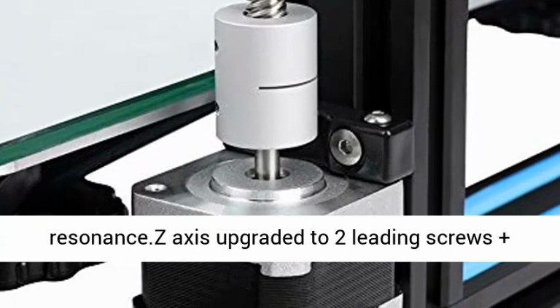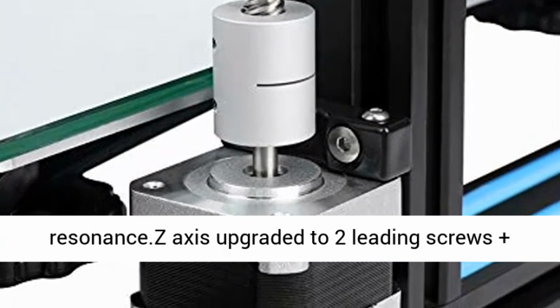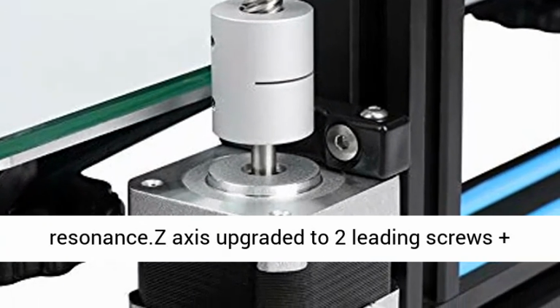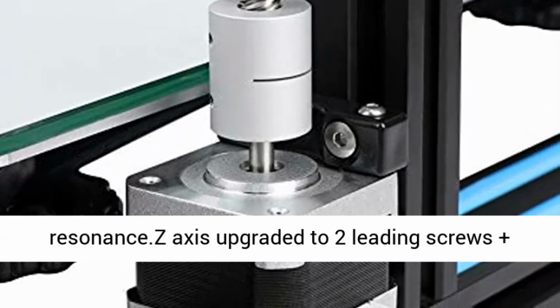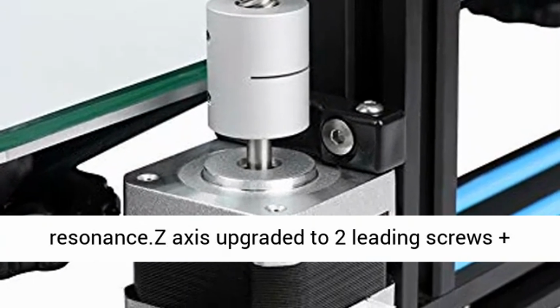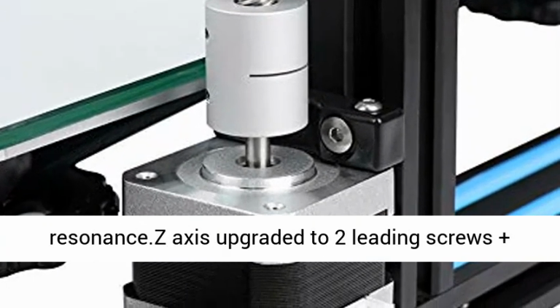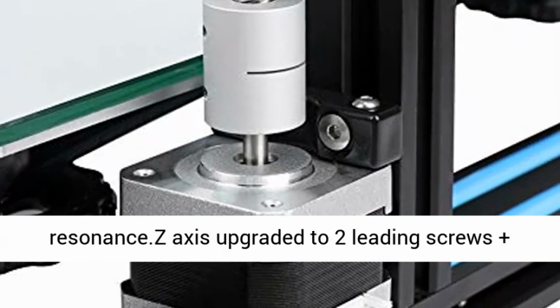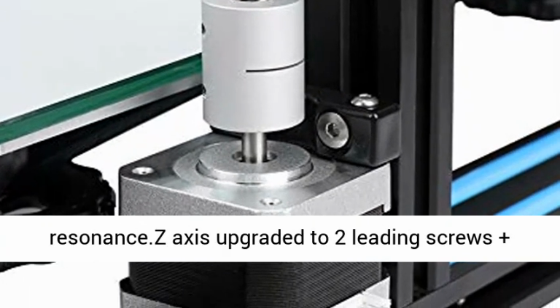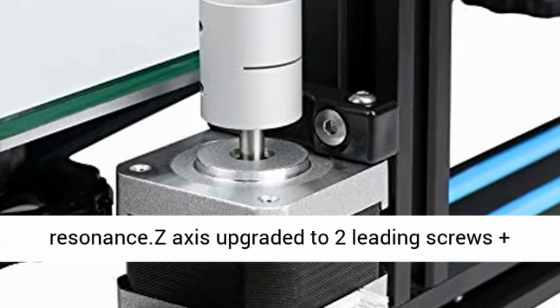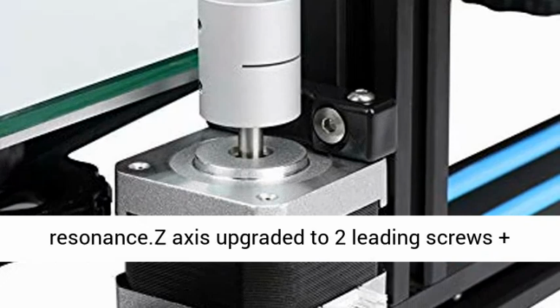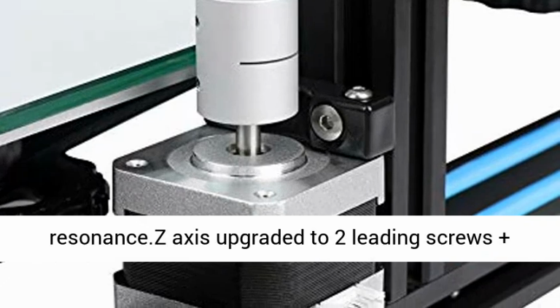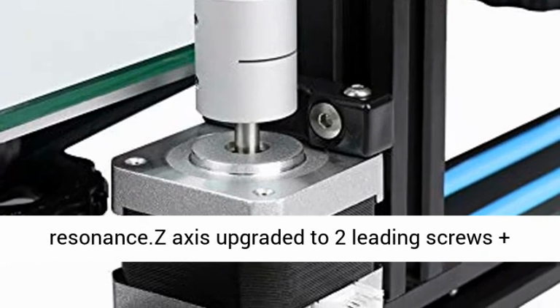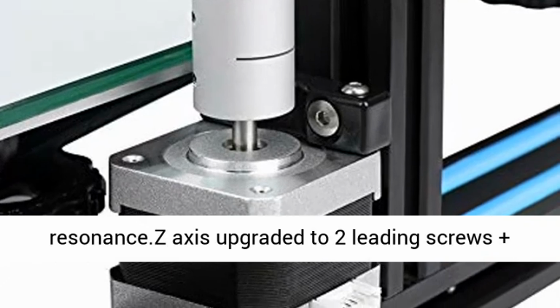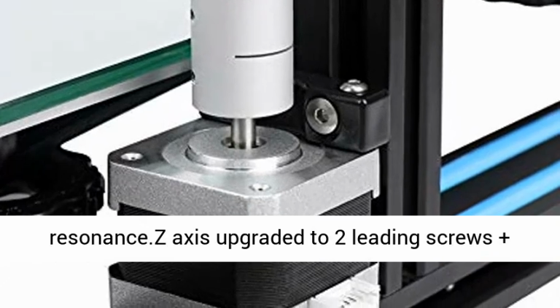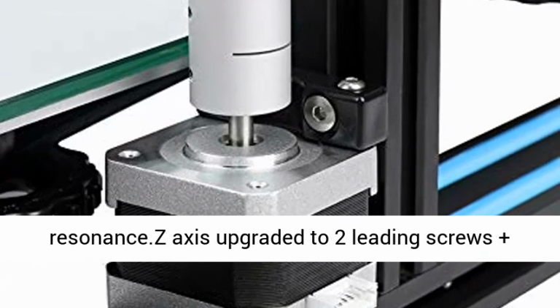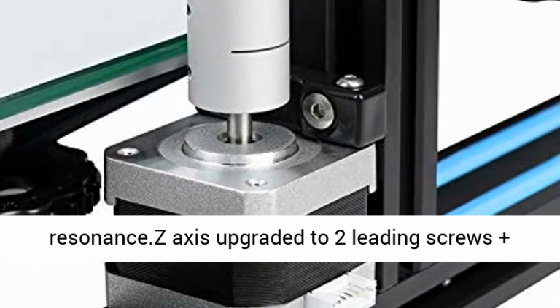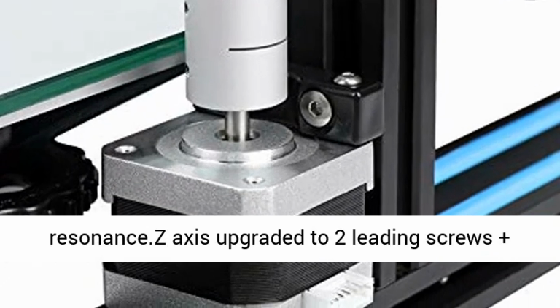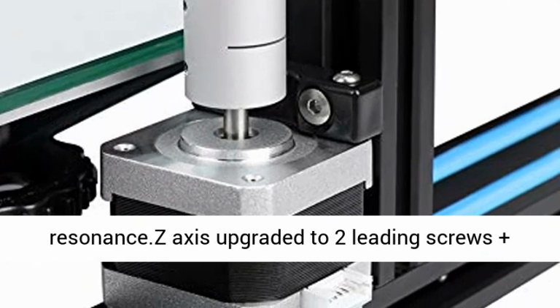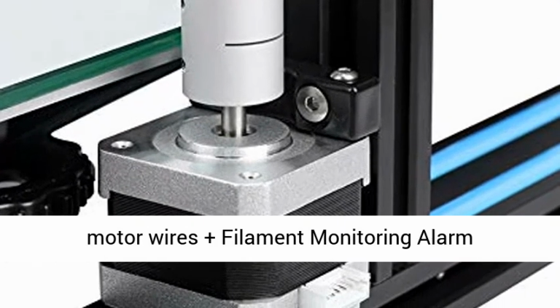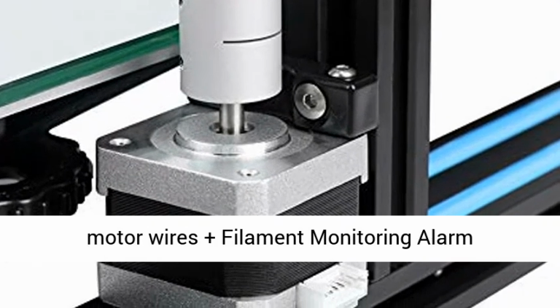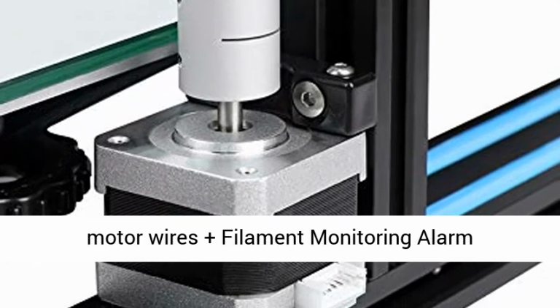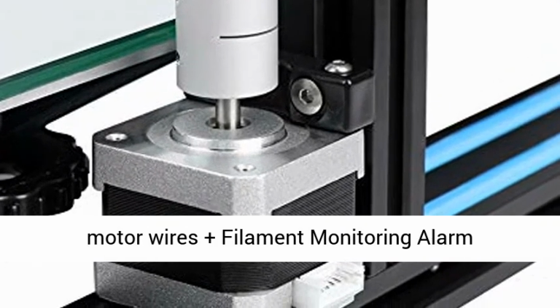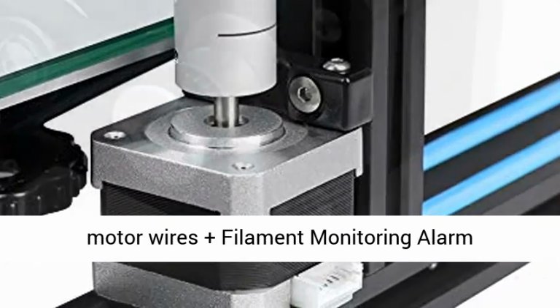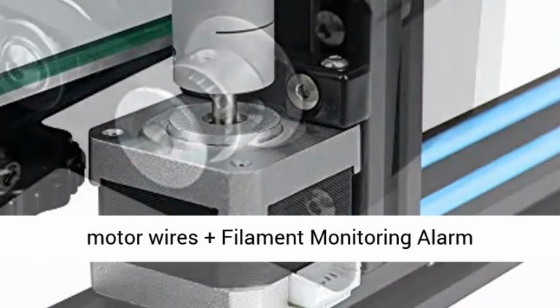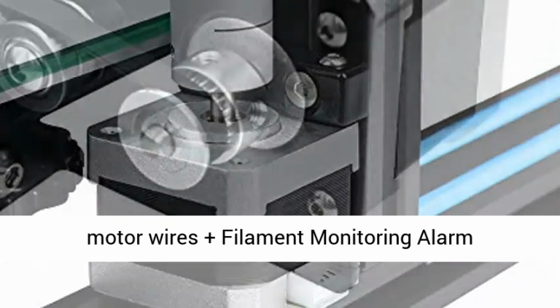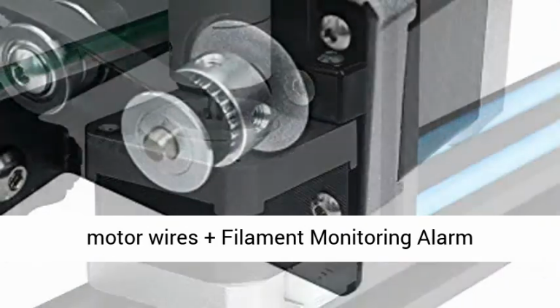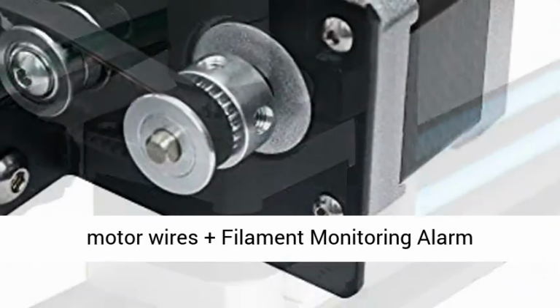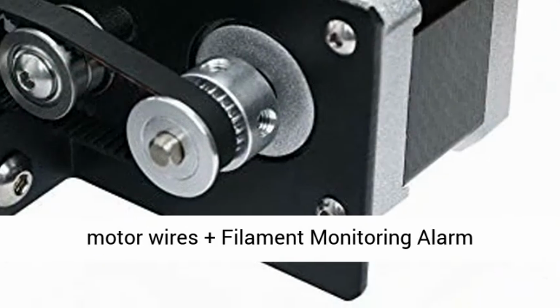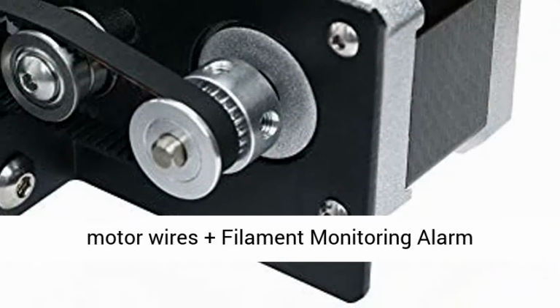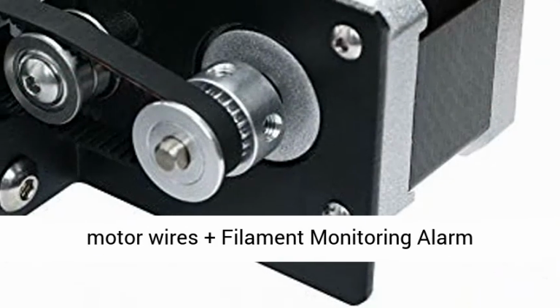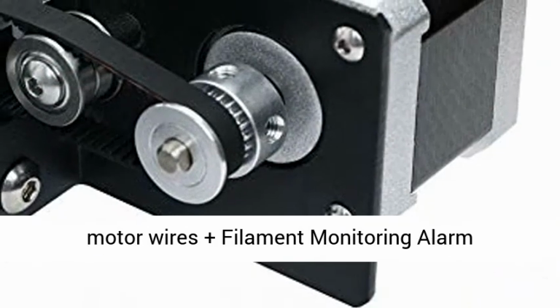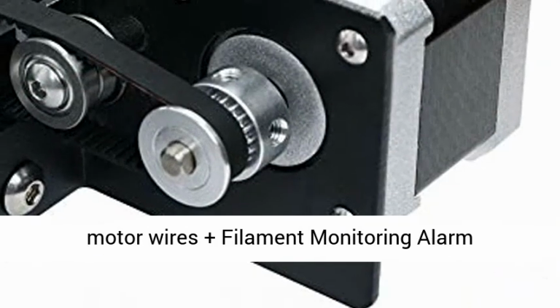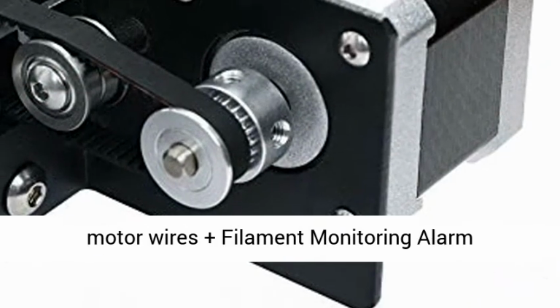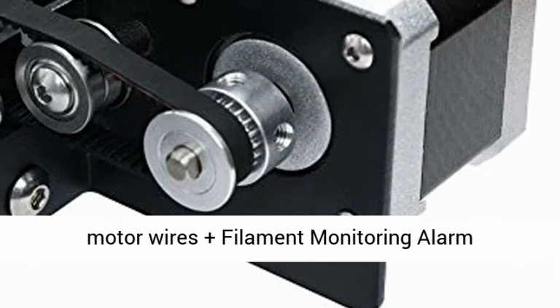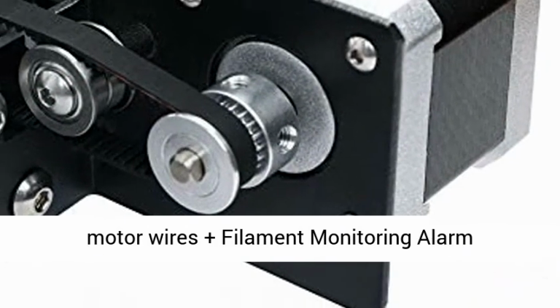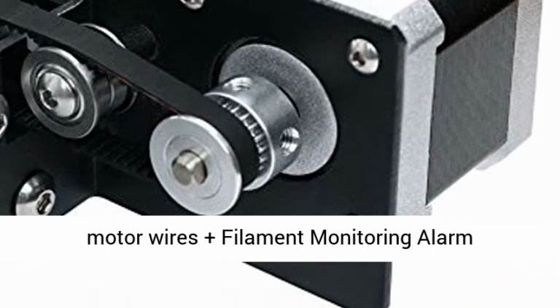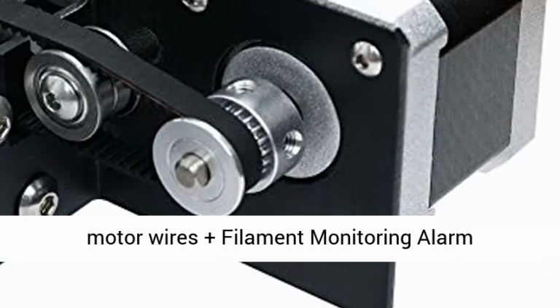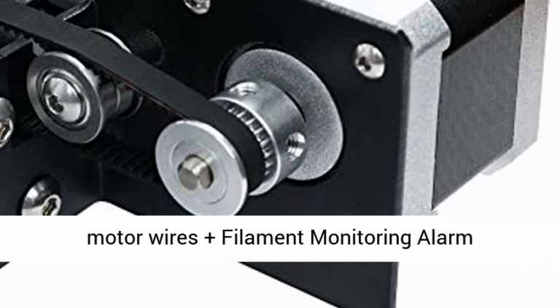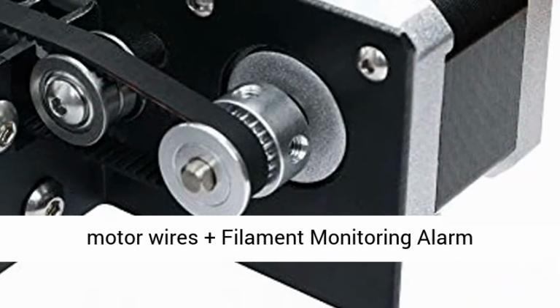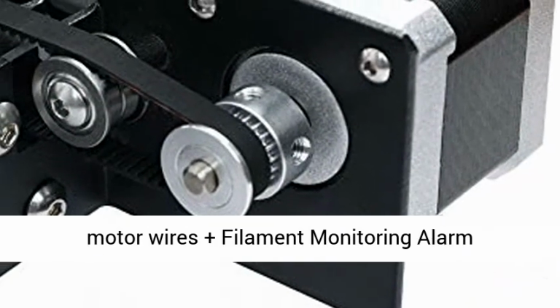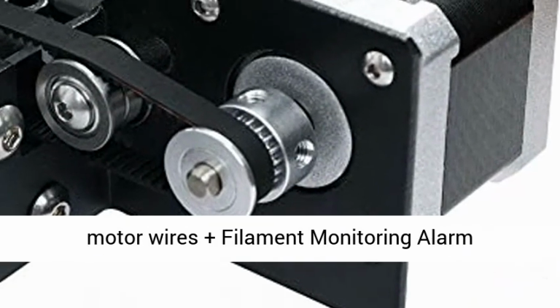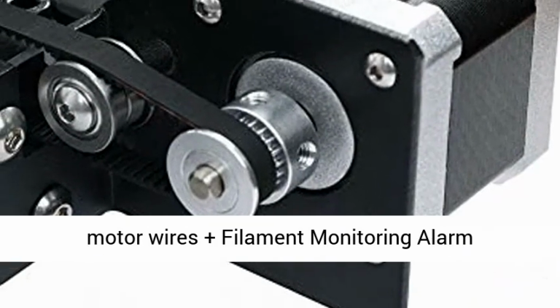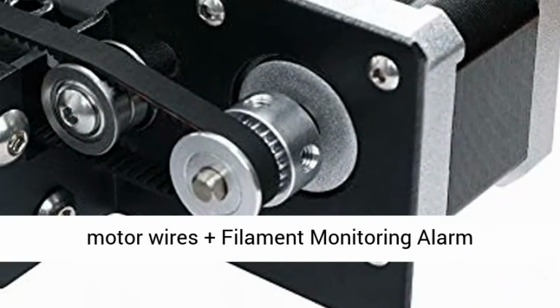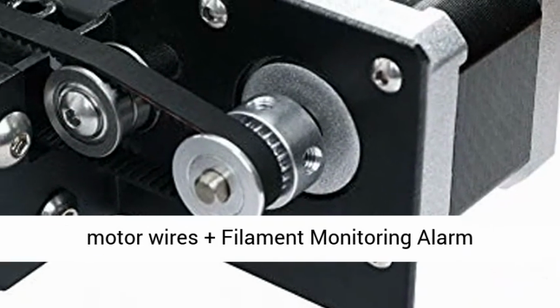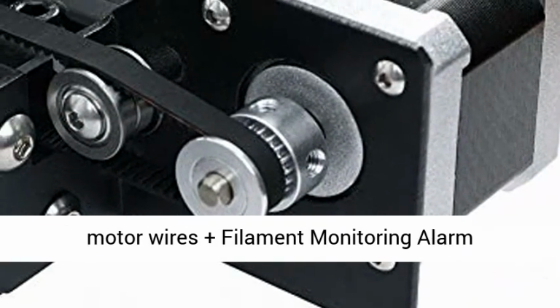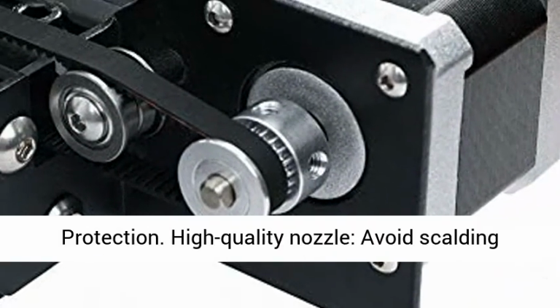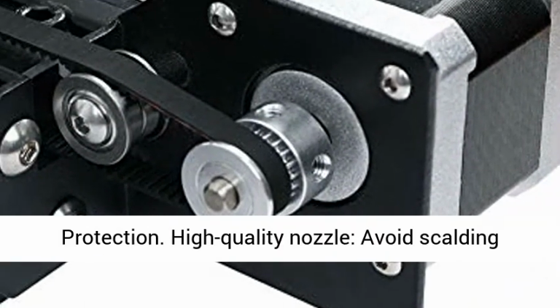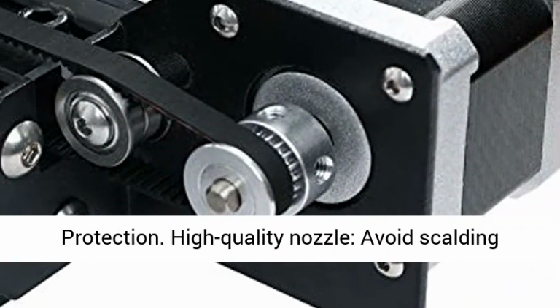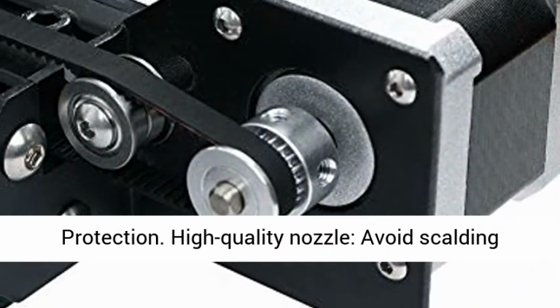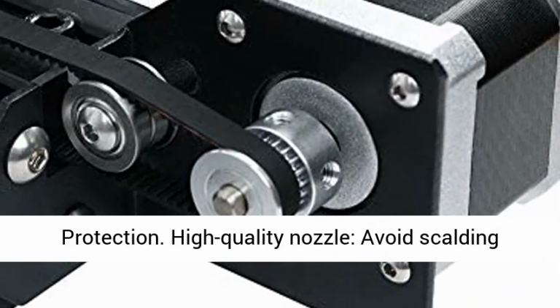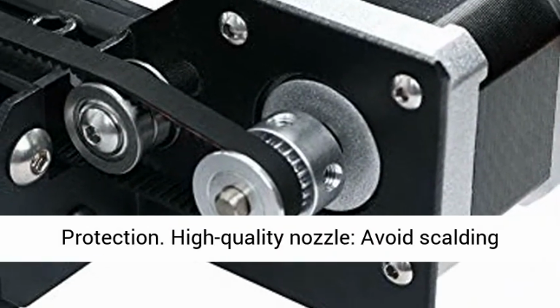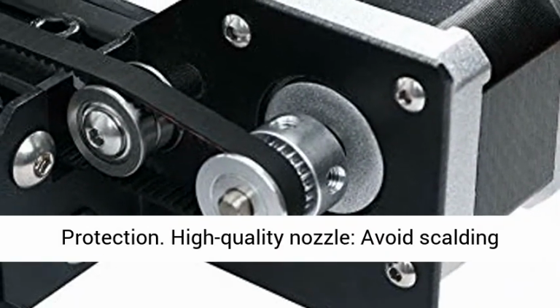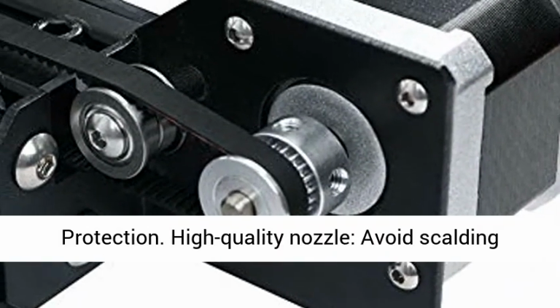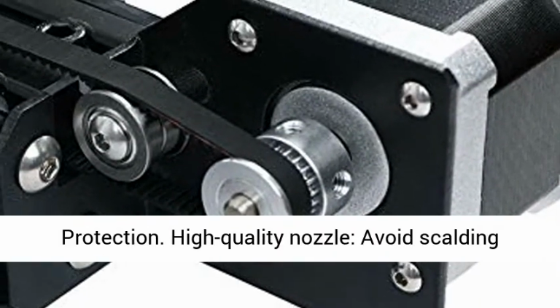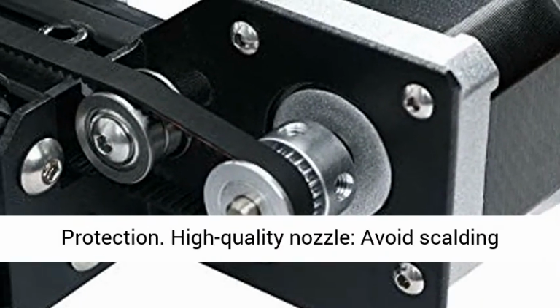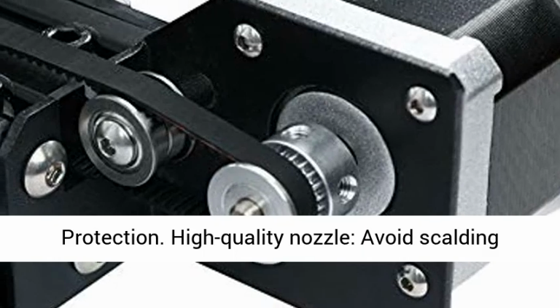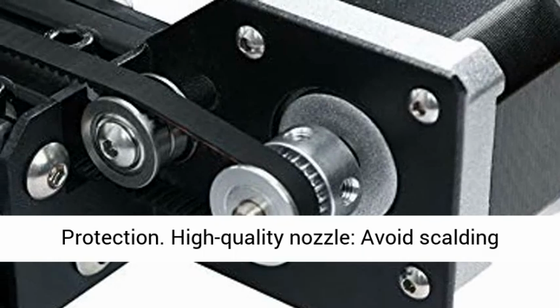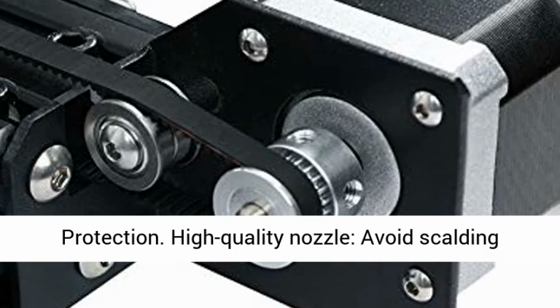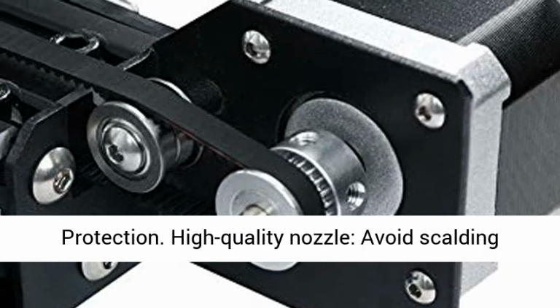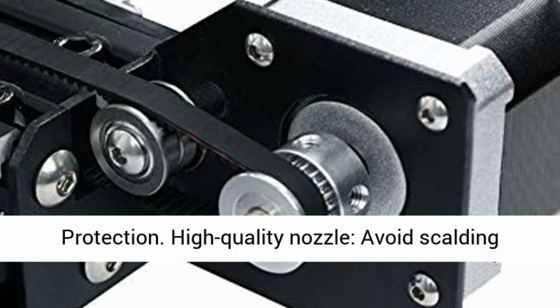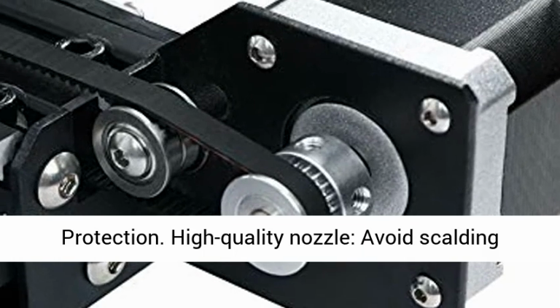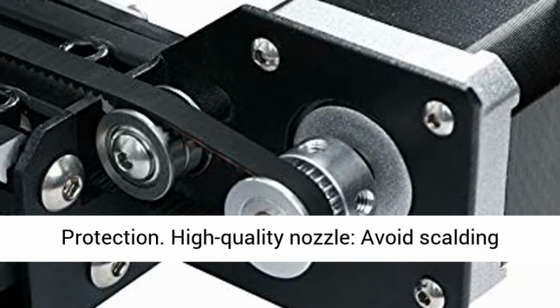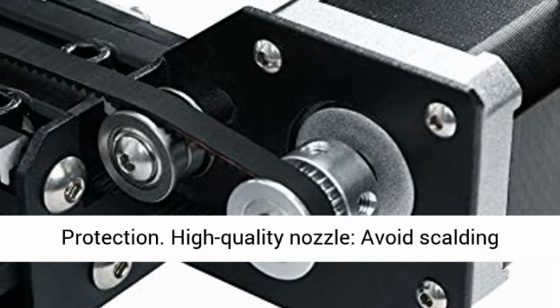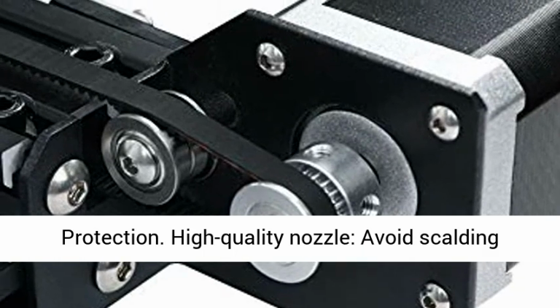Metal plate: solid and durable, low resonance. Z-axis upgraded to 2 lead screws plus motor wires plus filament monitoring alarm protection.